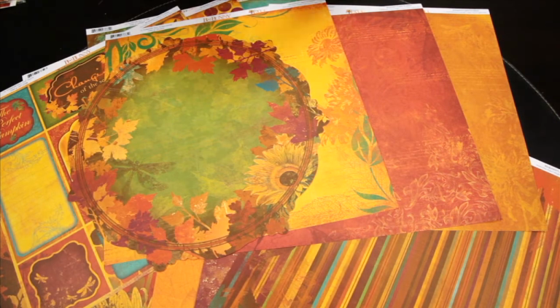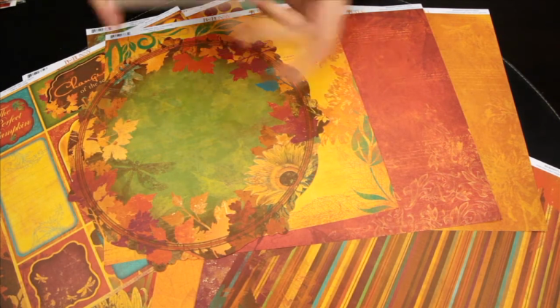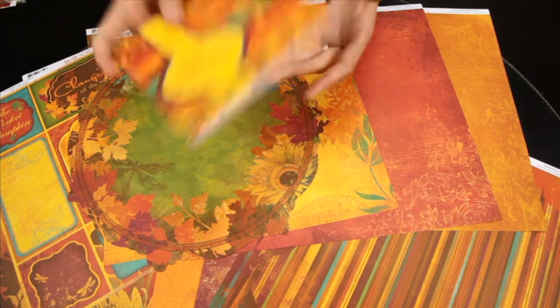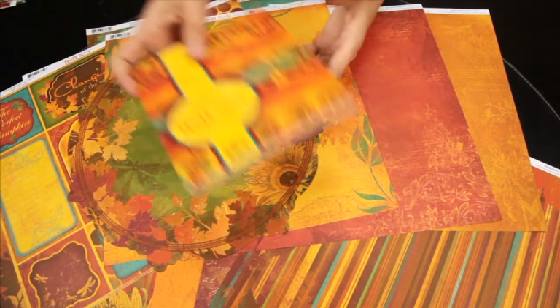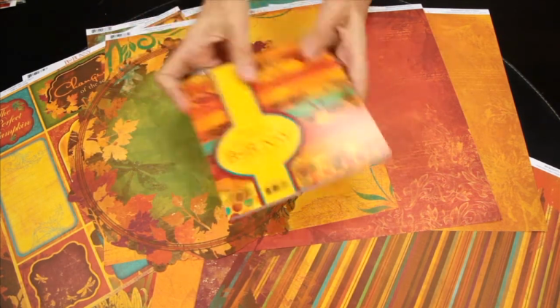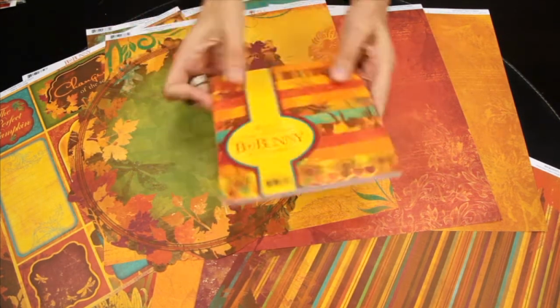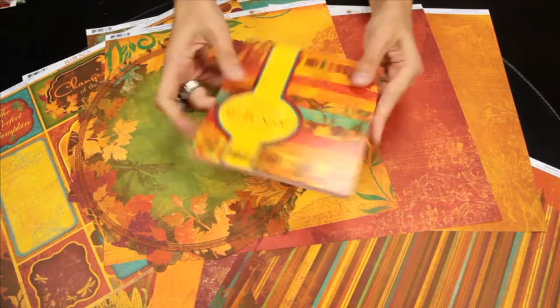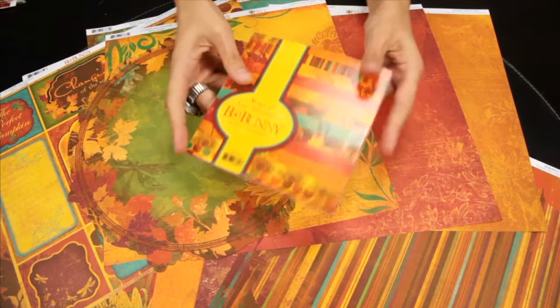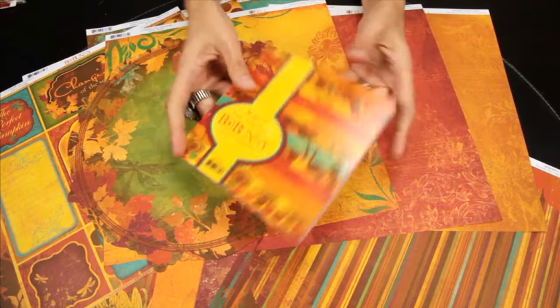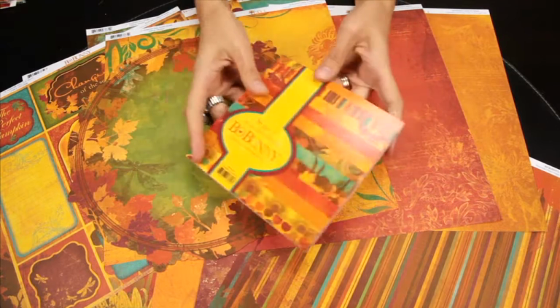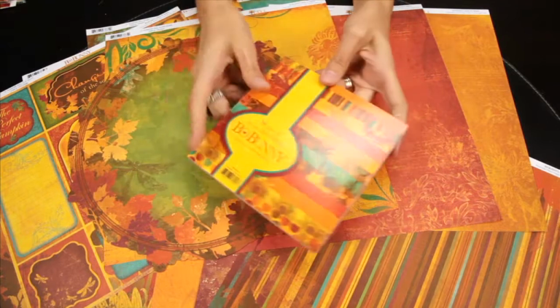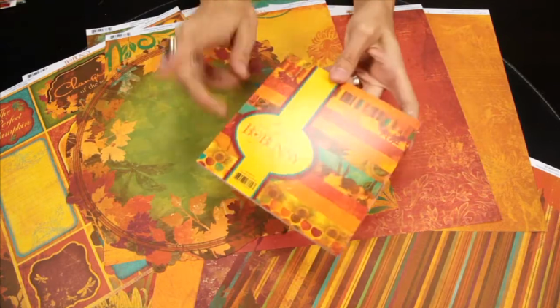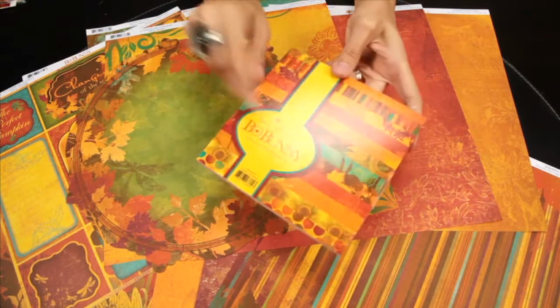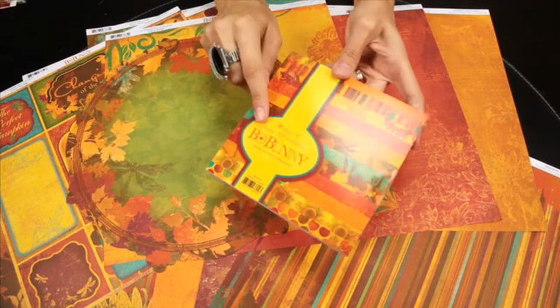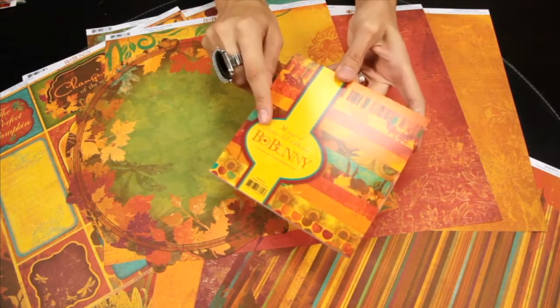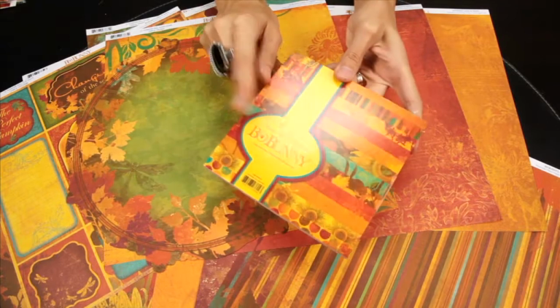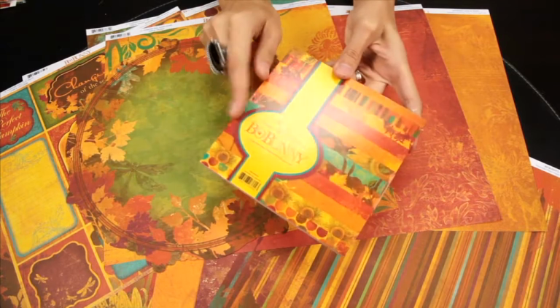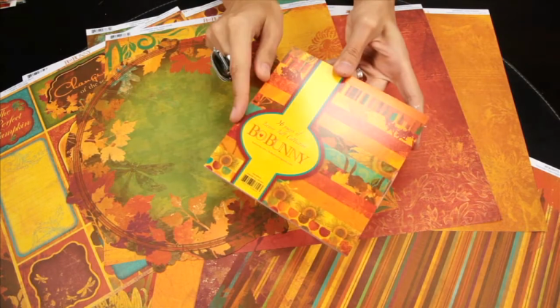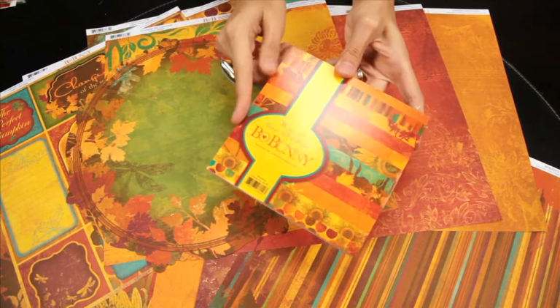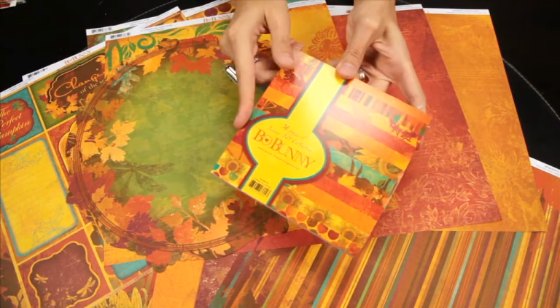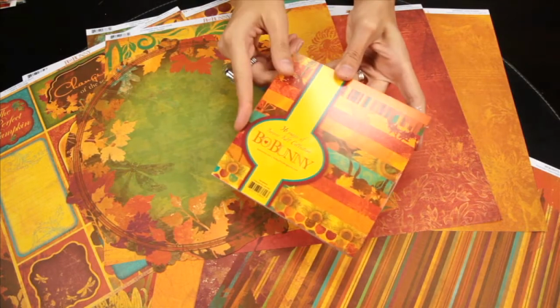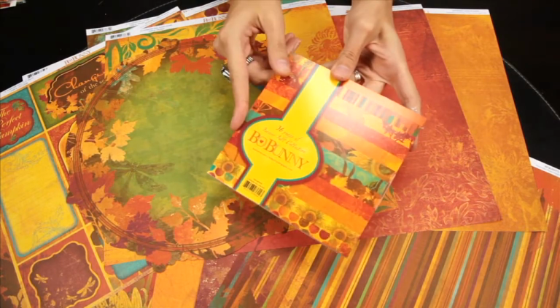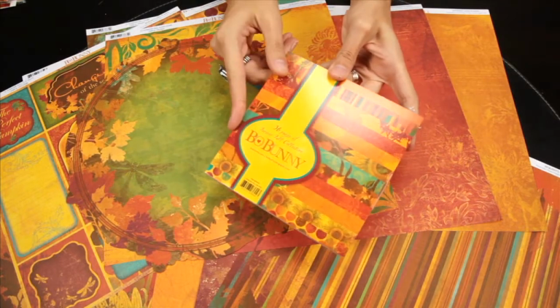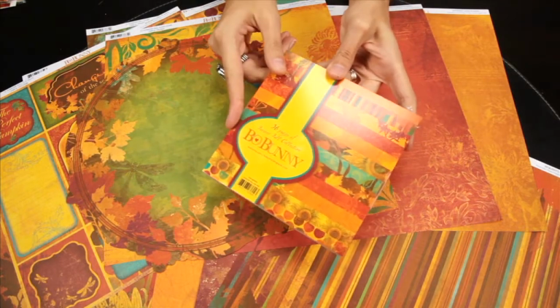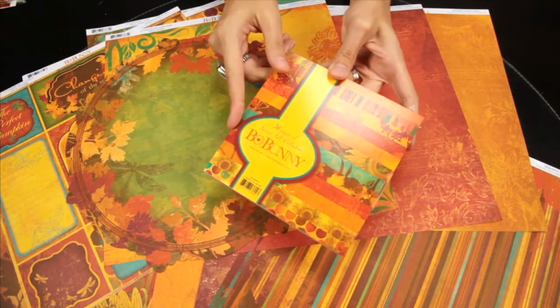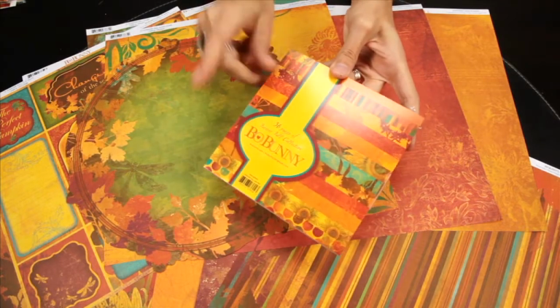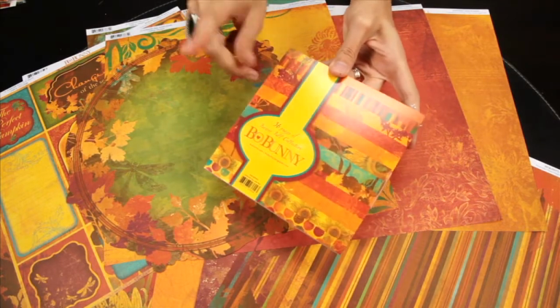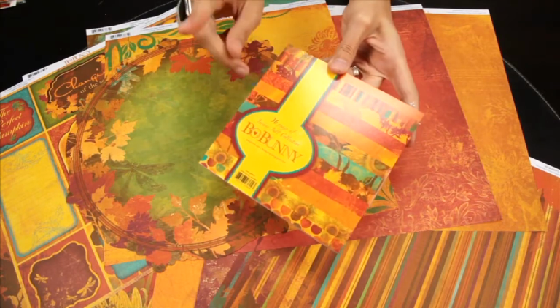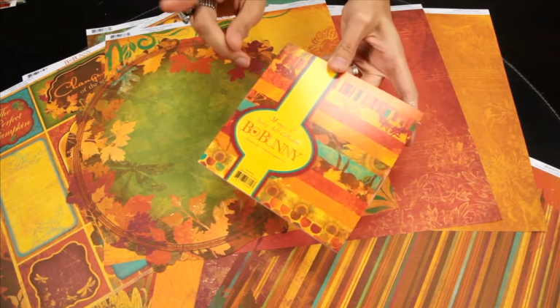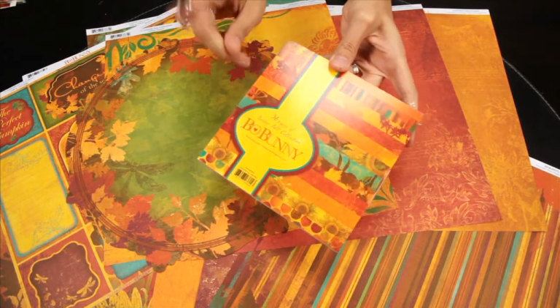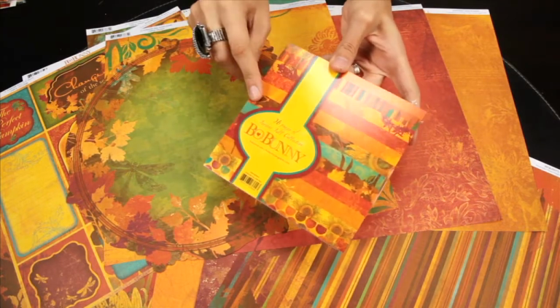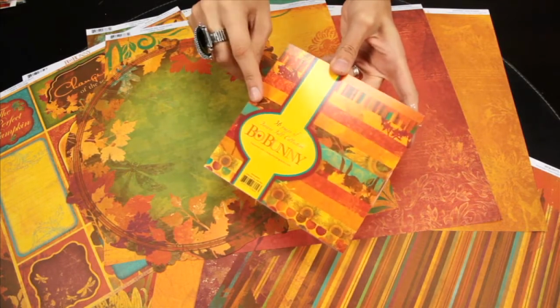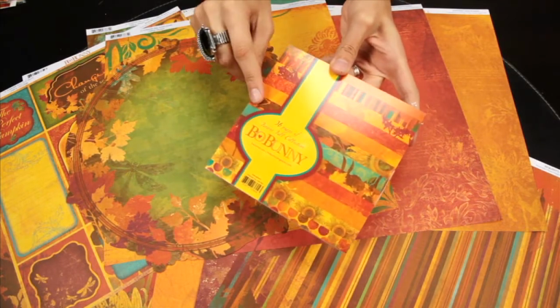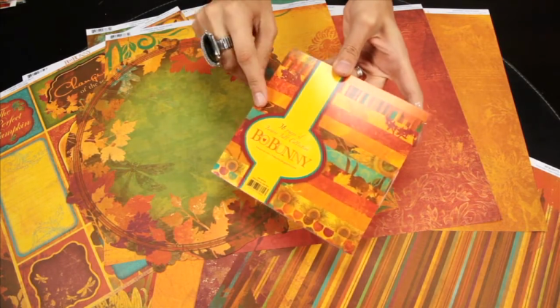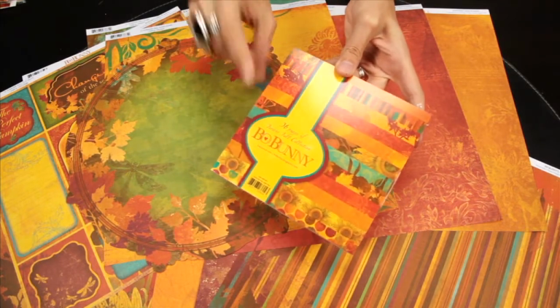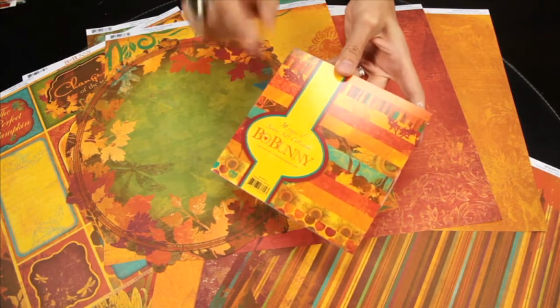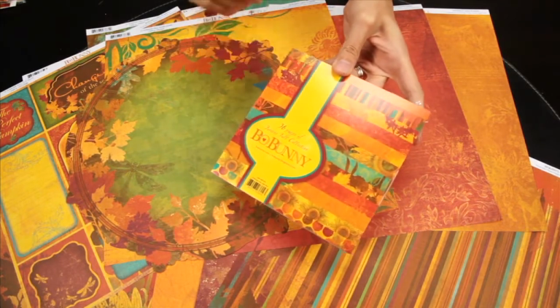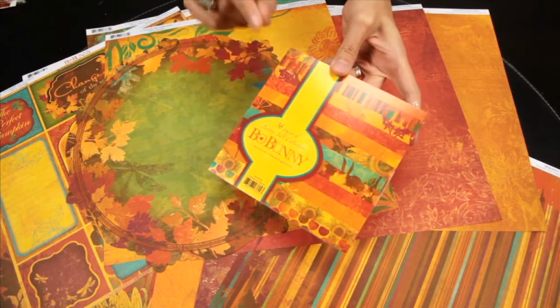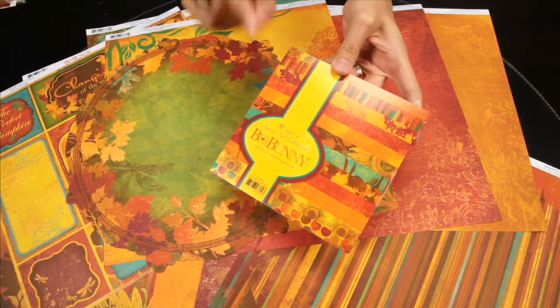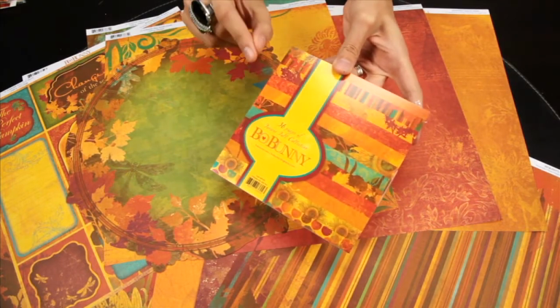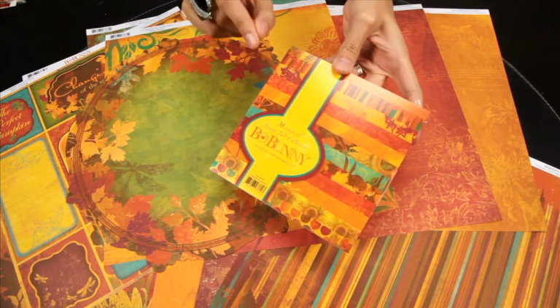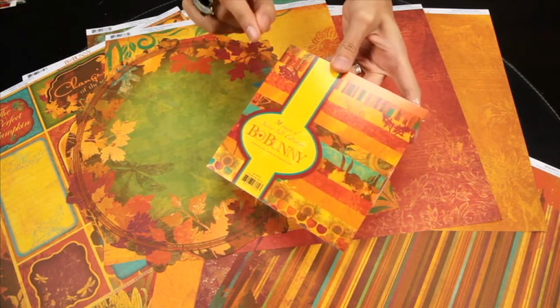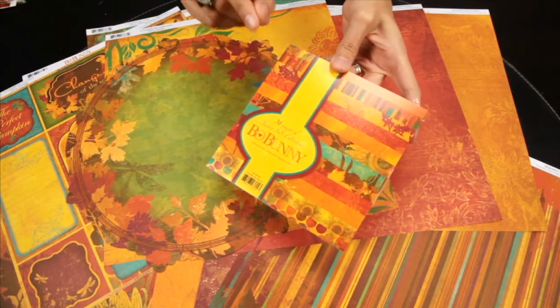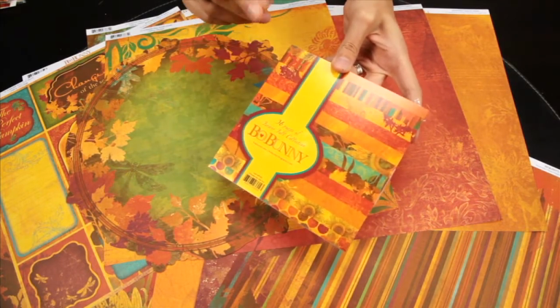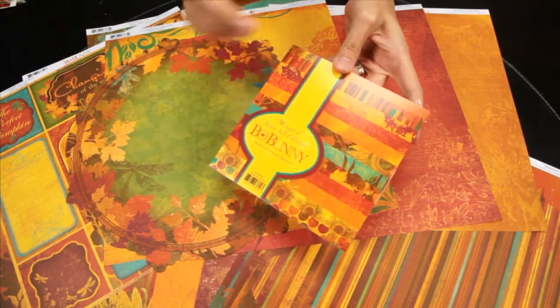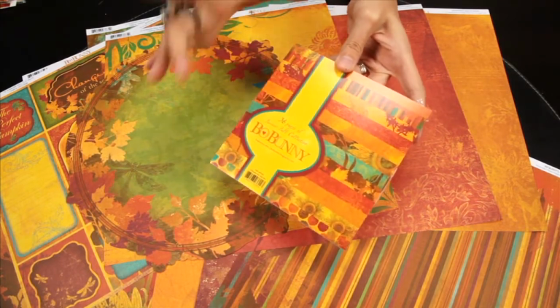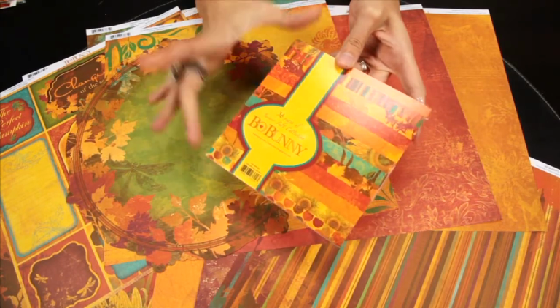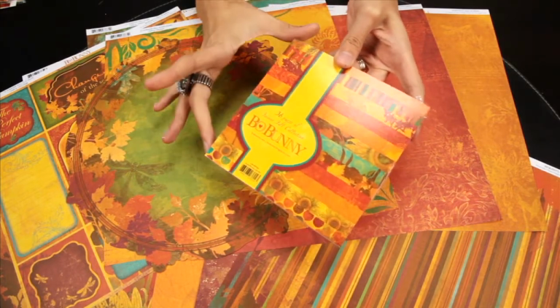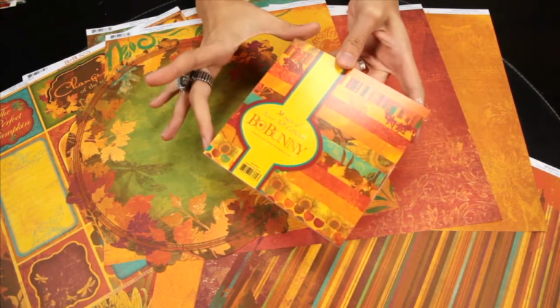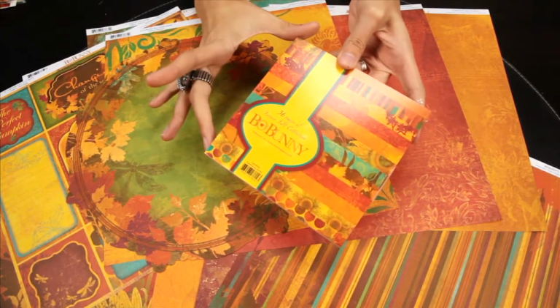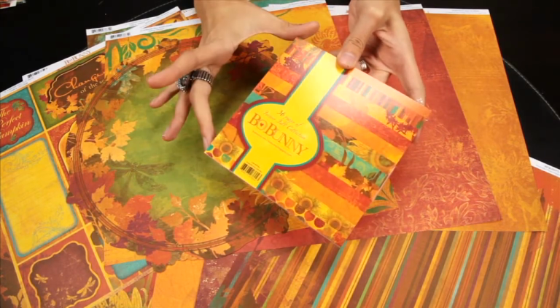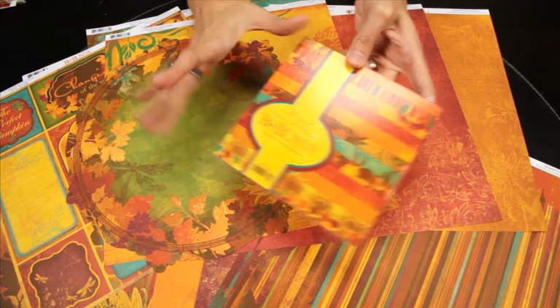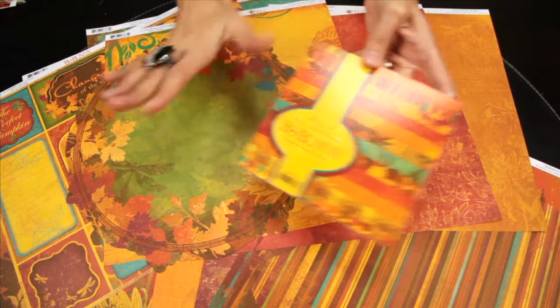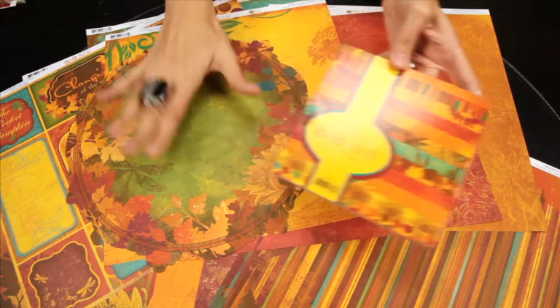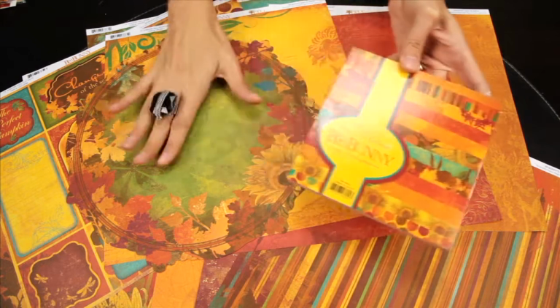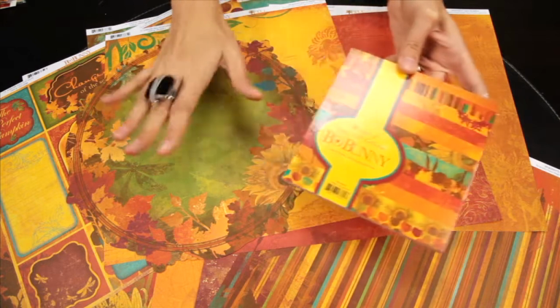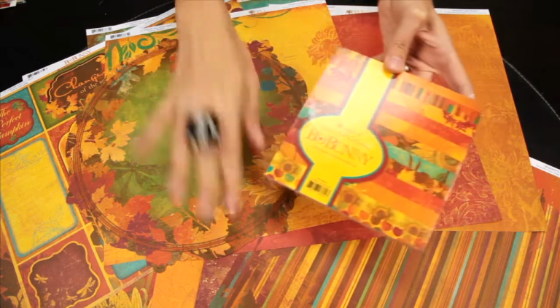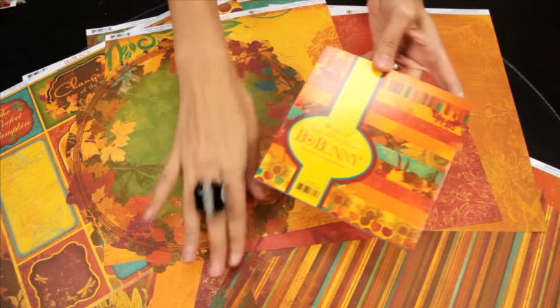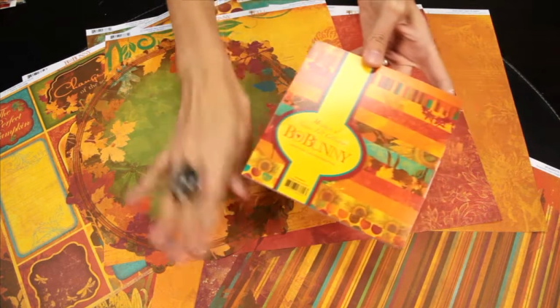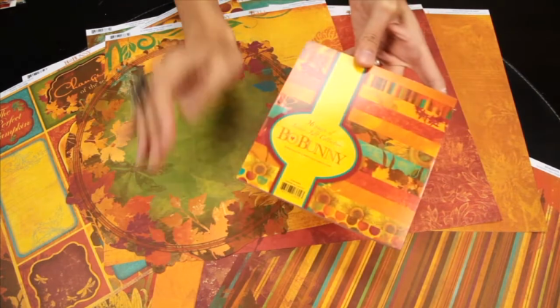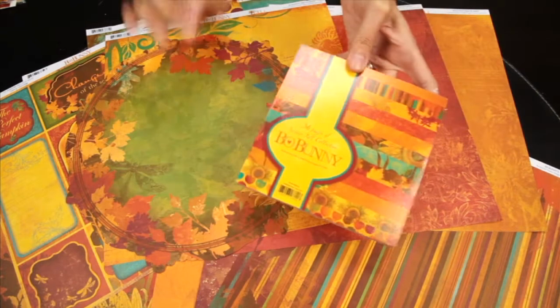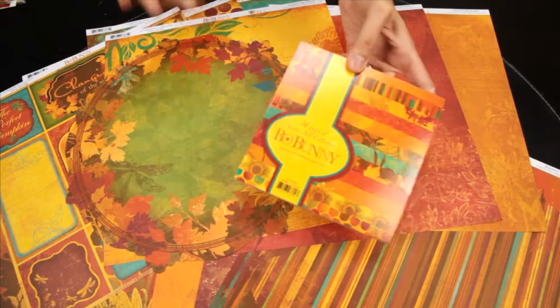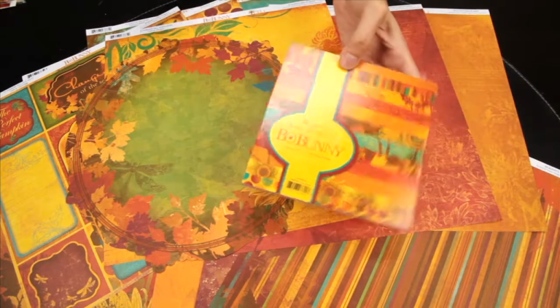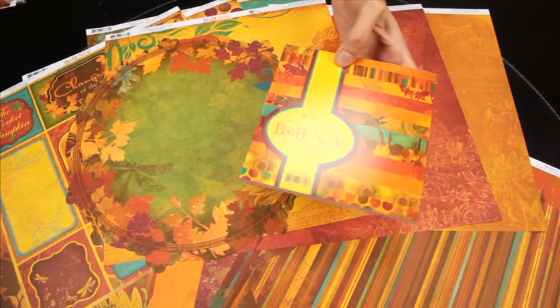And this is the mini 6x6 pad, and this is 36 single-sided smaller versions of the patterned papers.